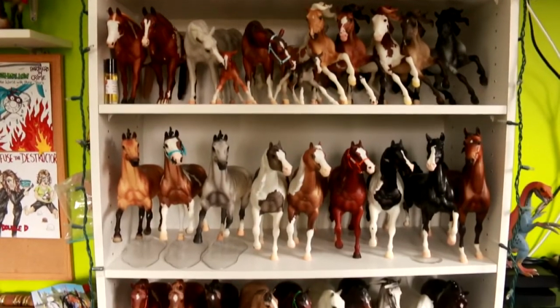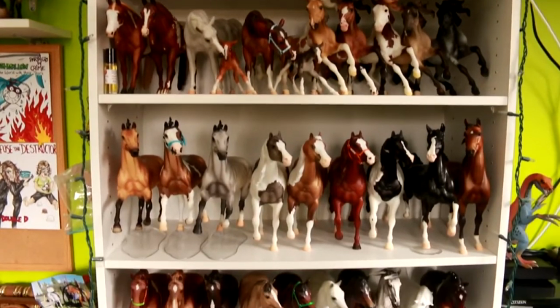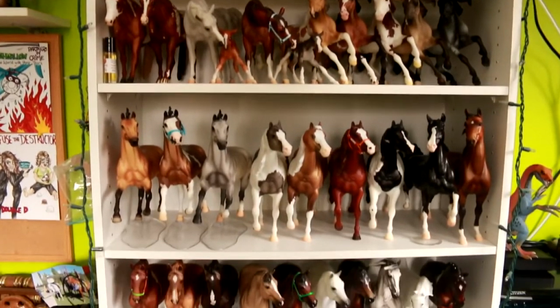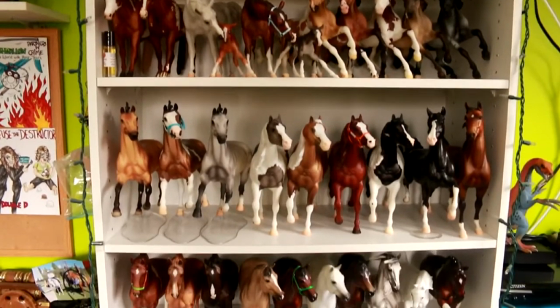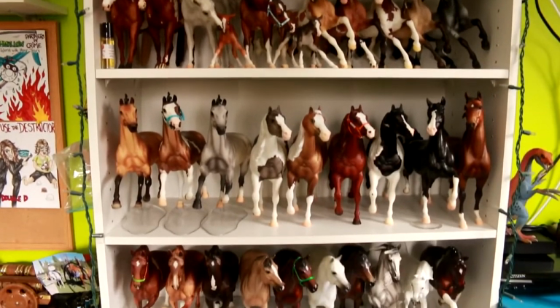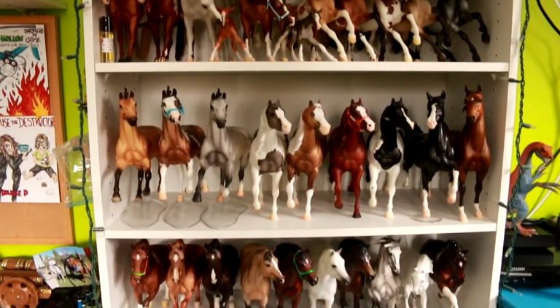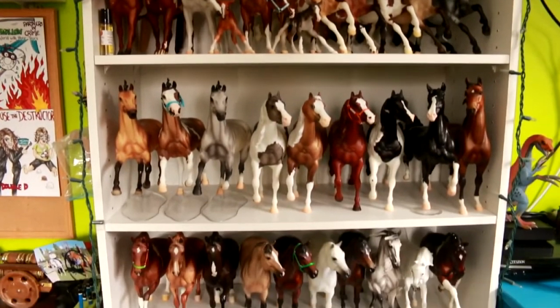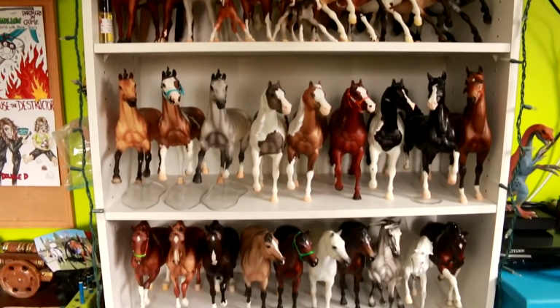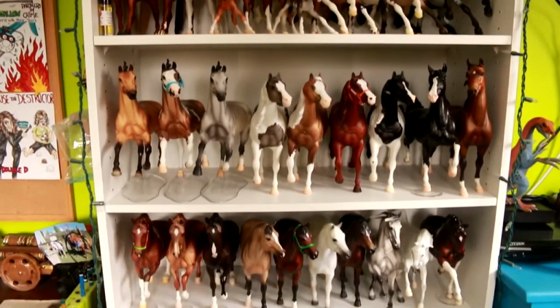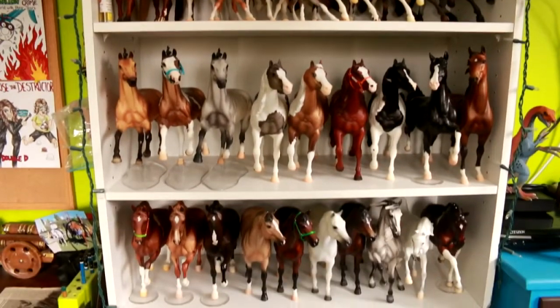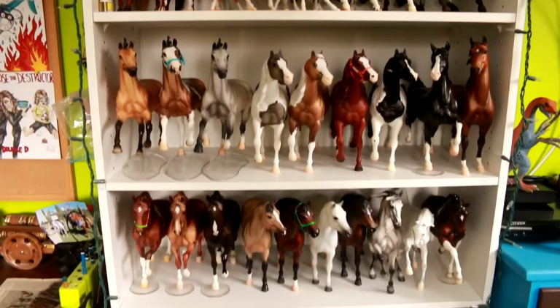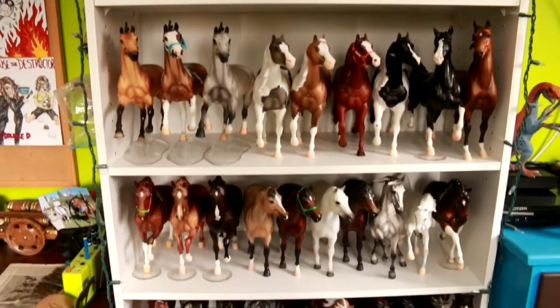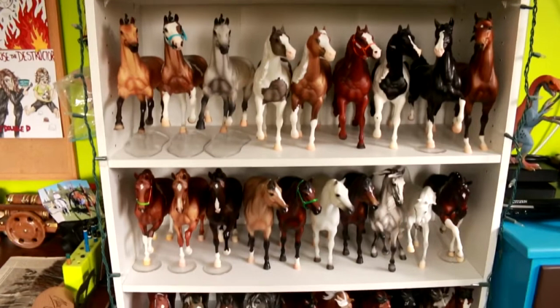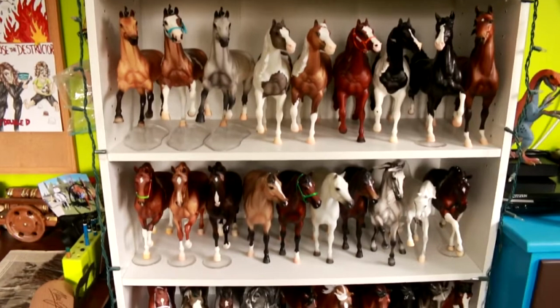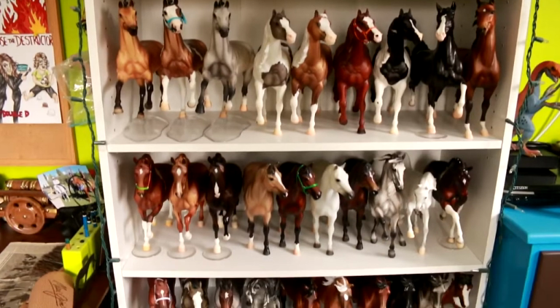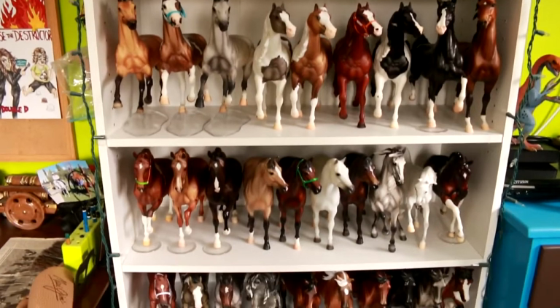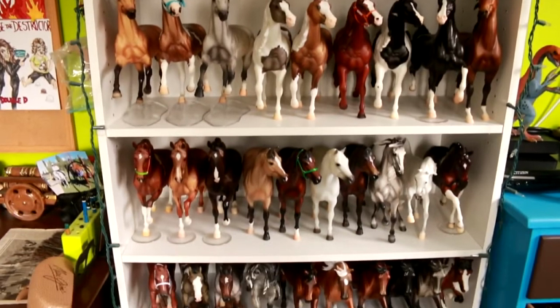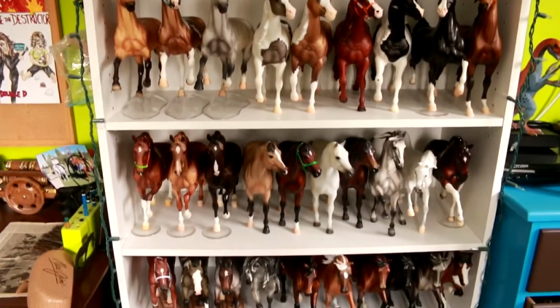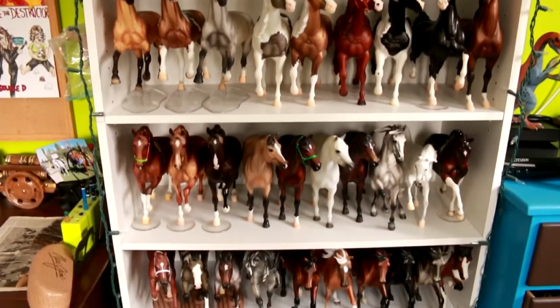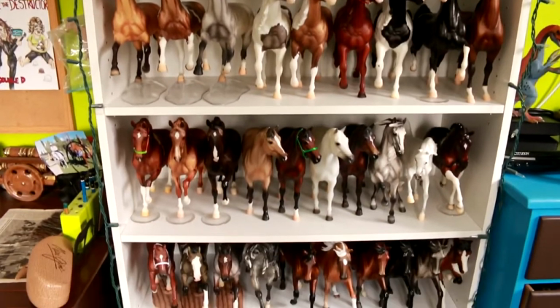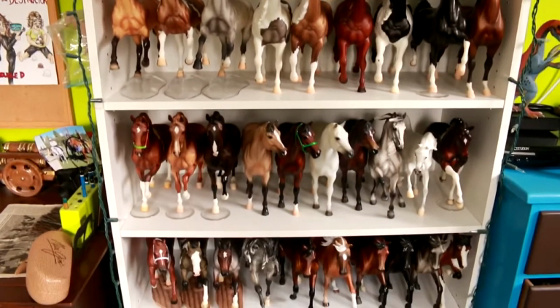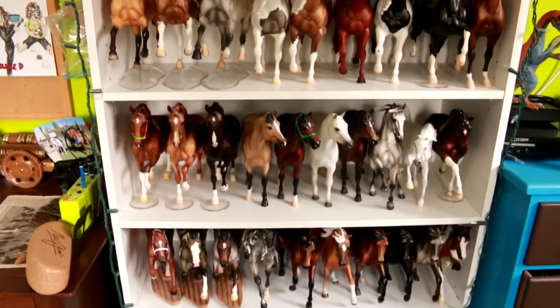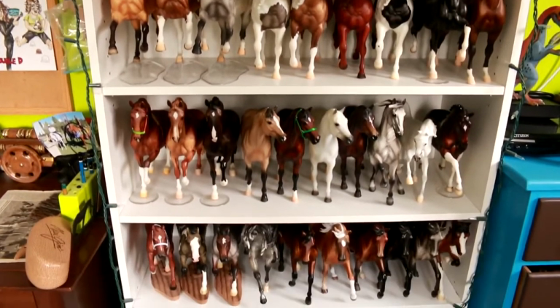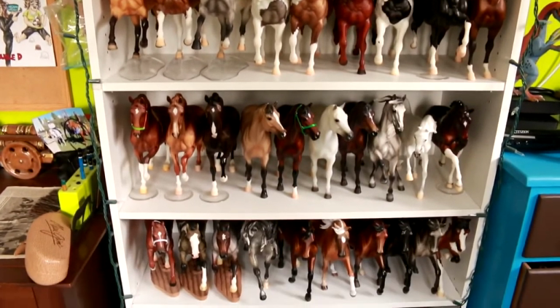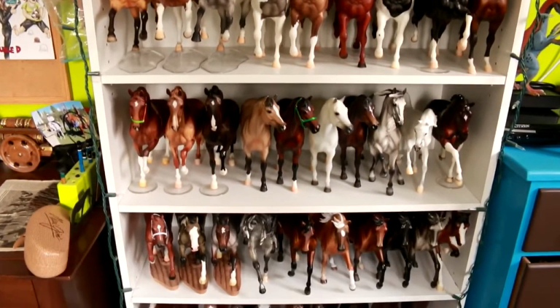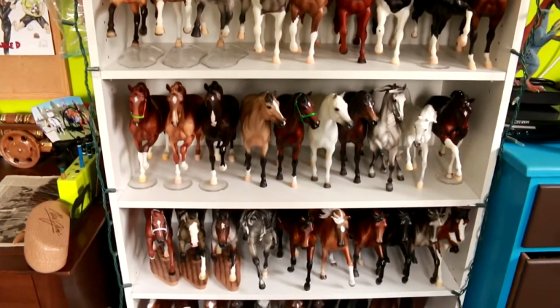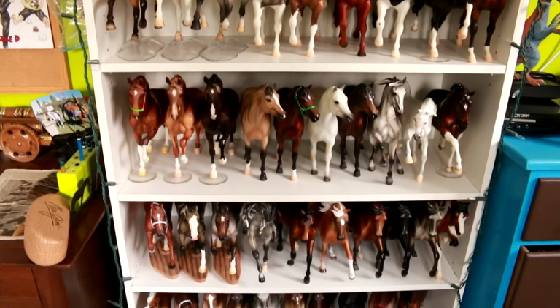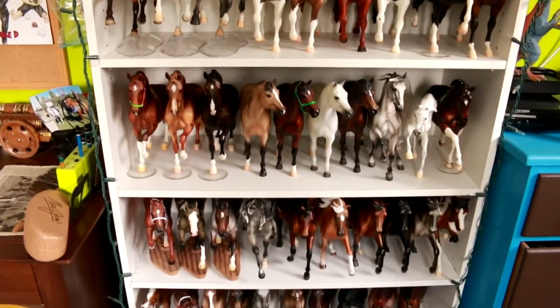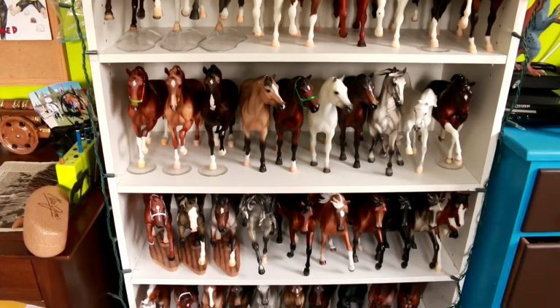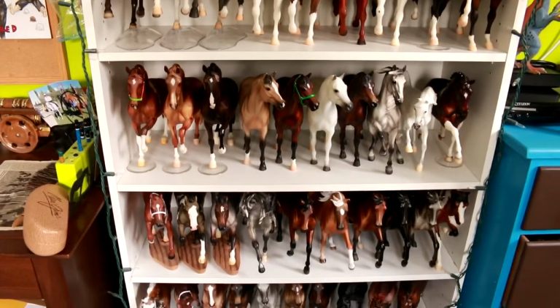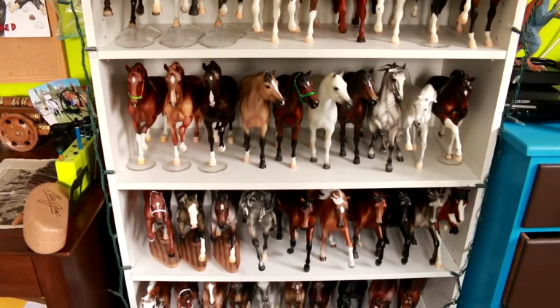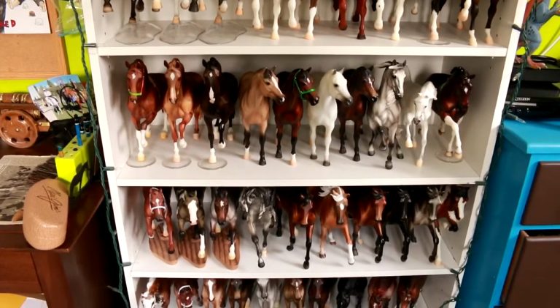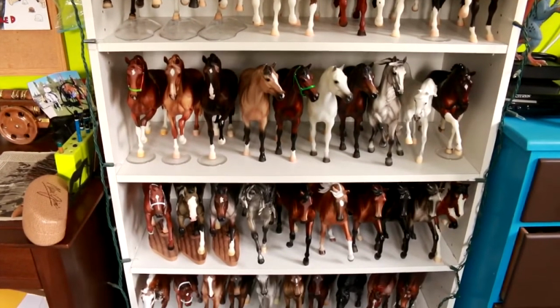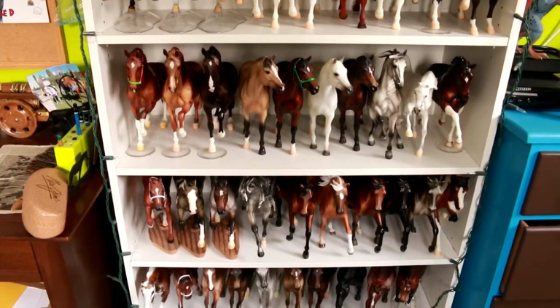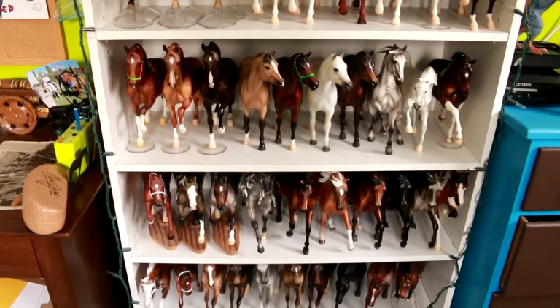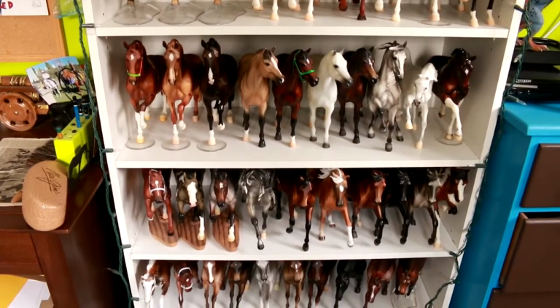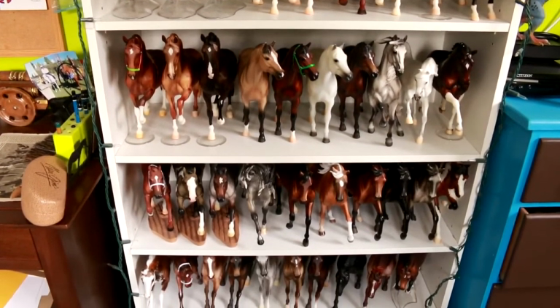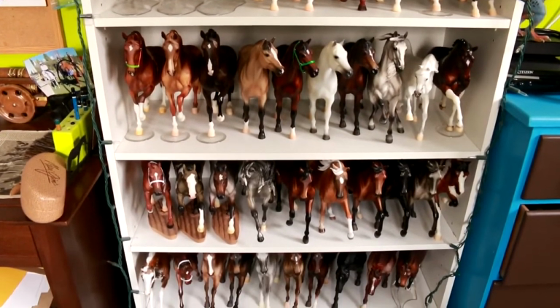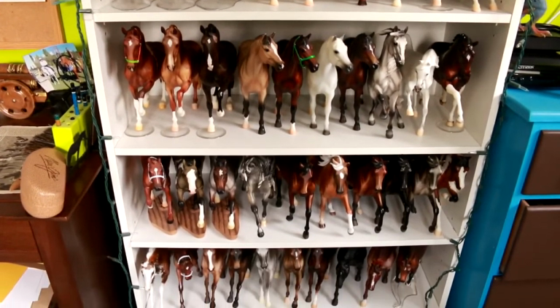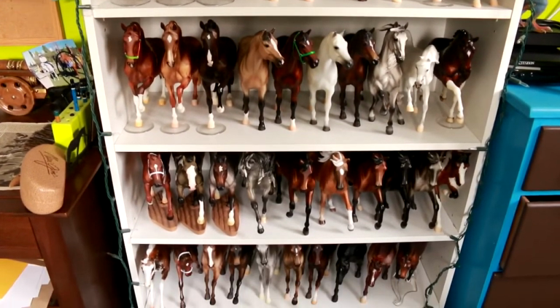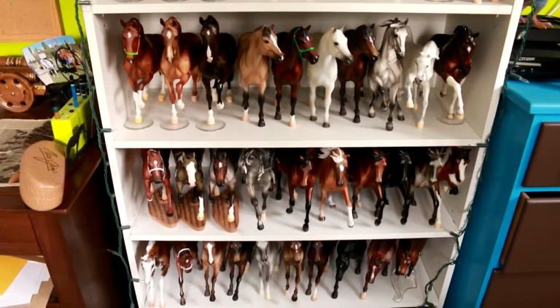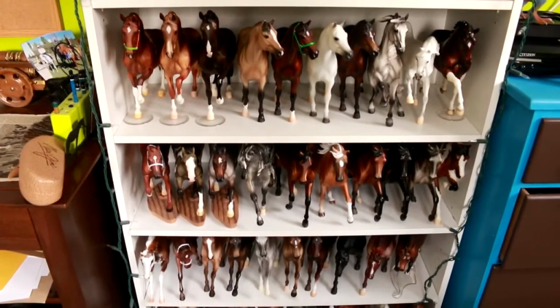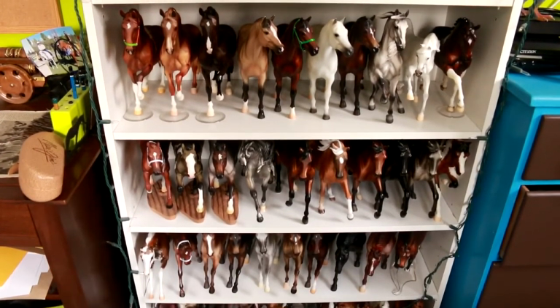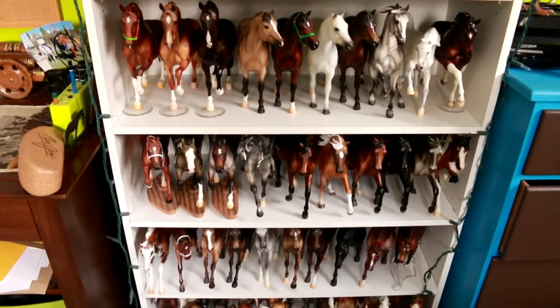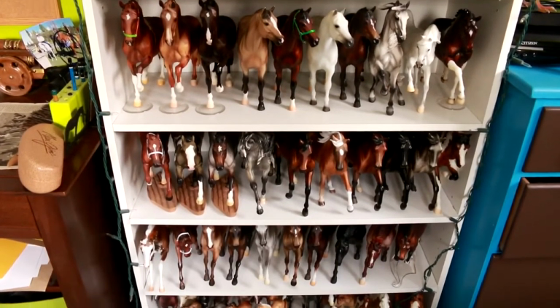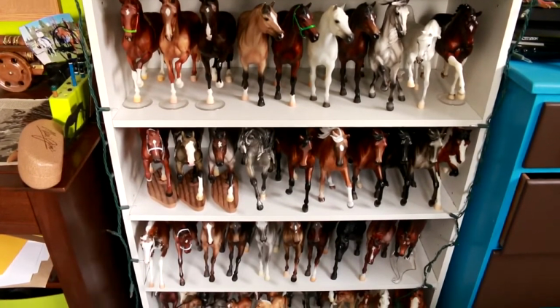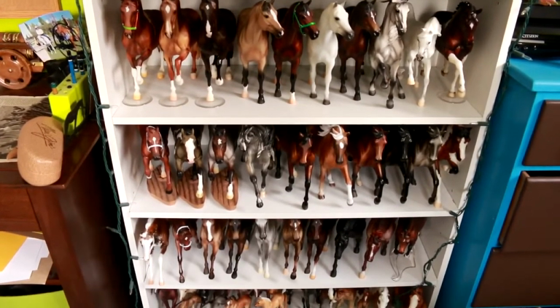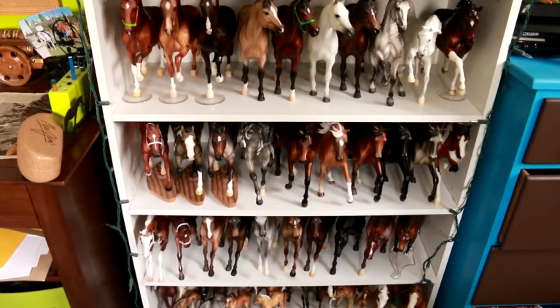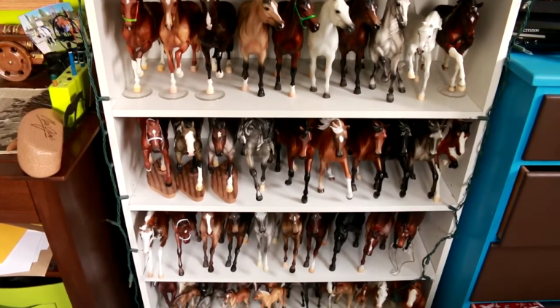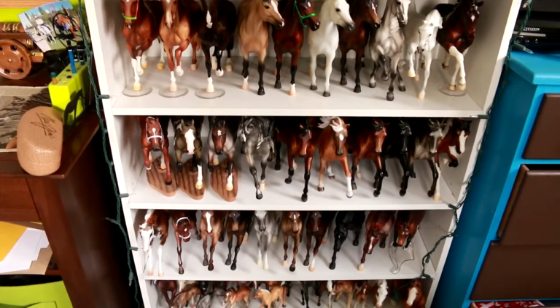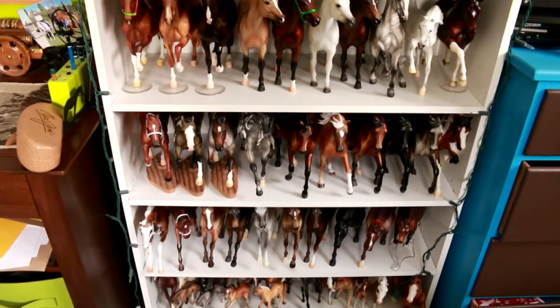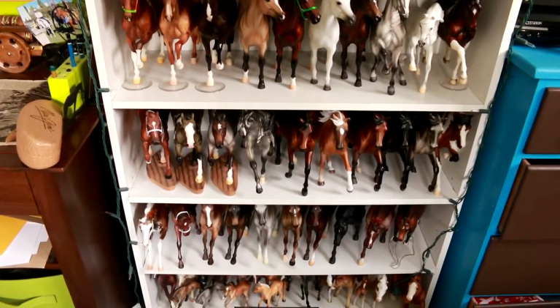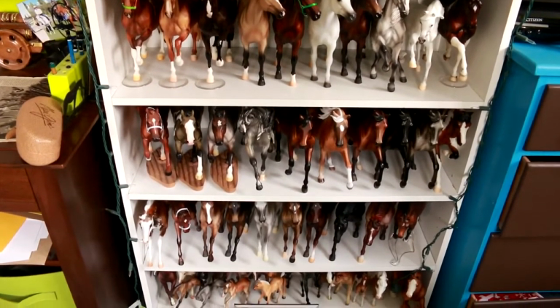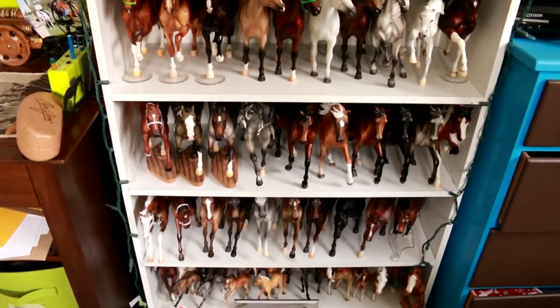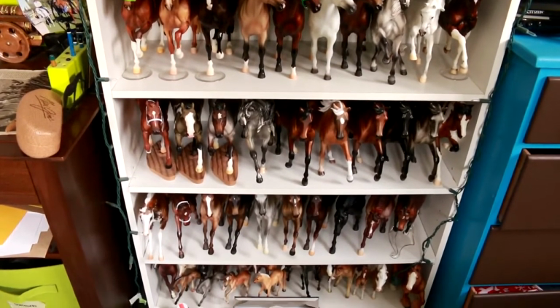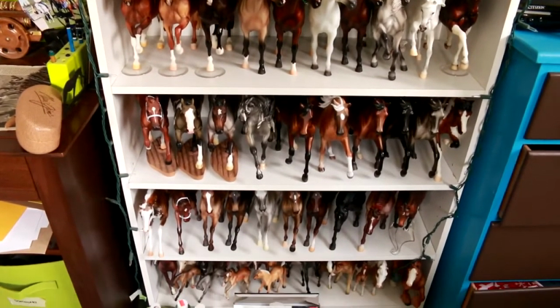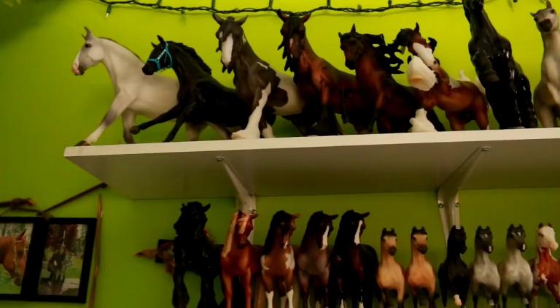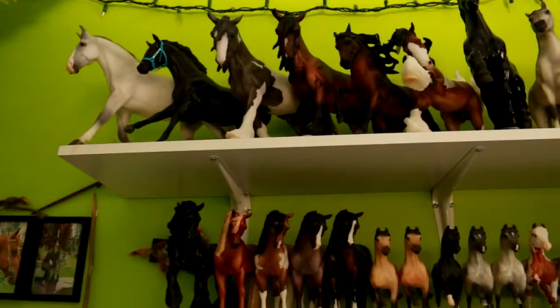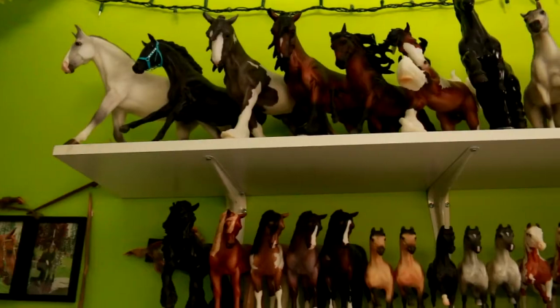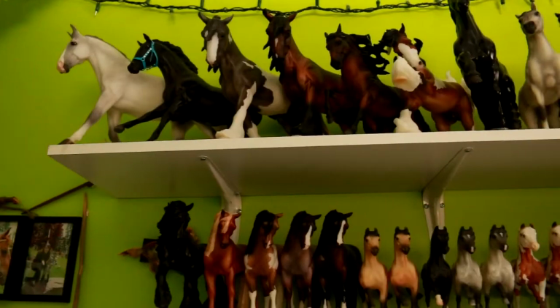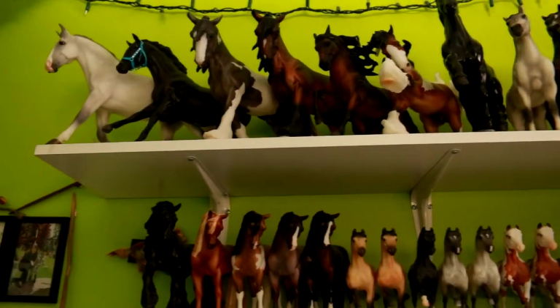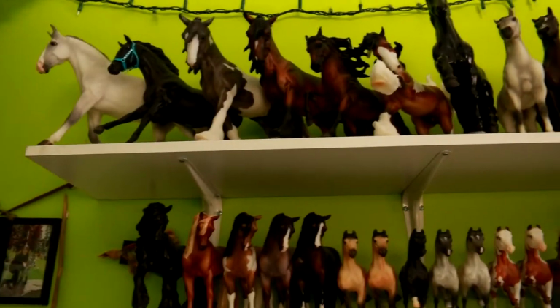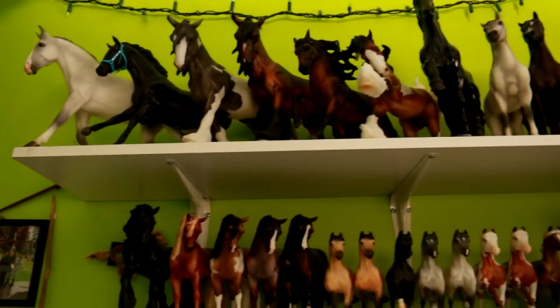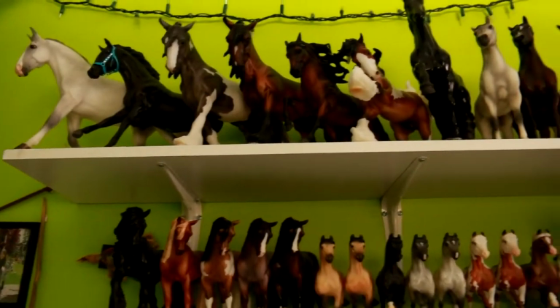Hello there, this is DJB and today I'm going to be giving you a full model horse collection tour.